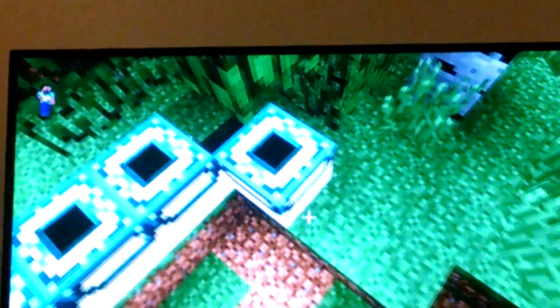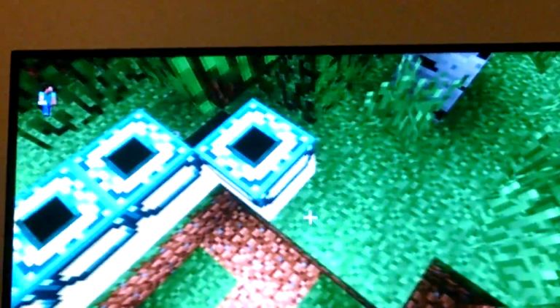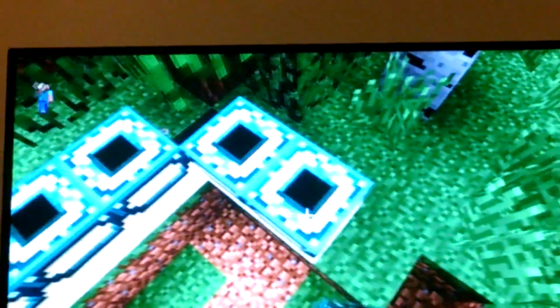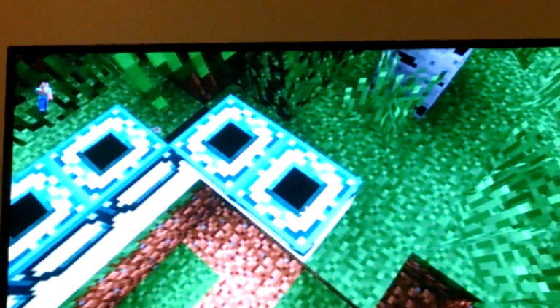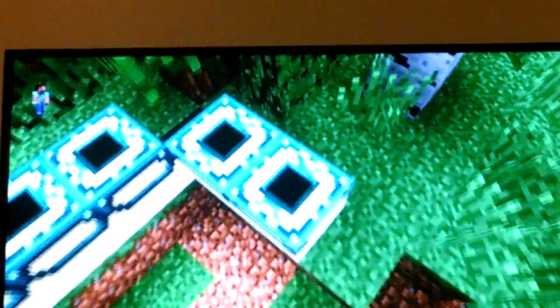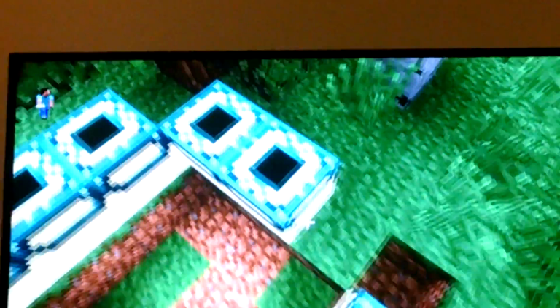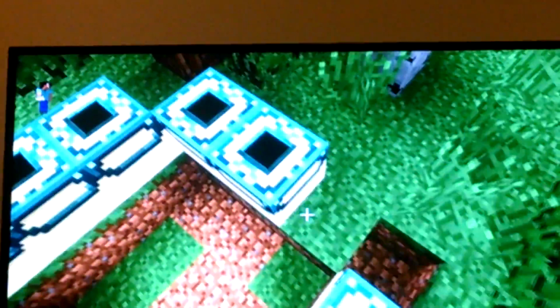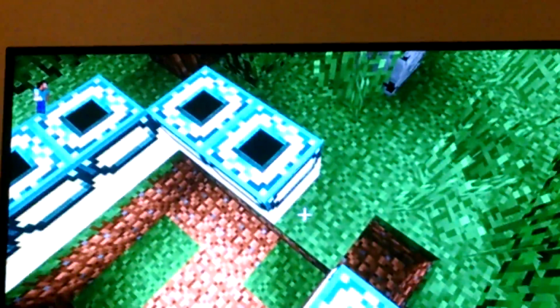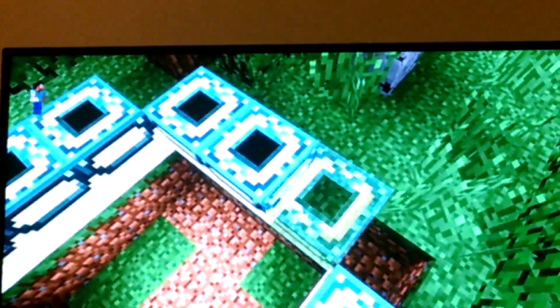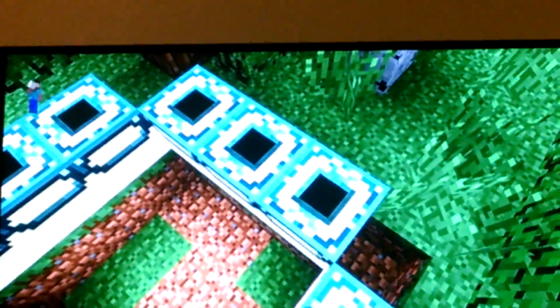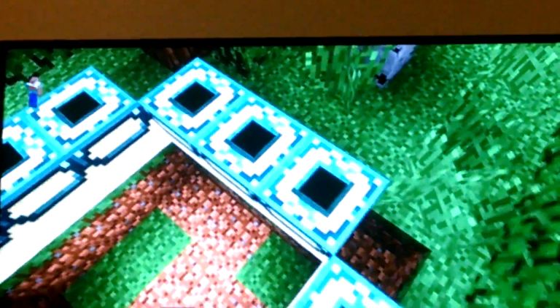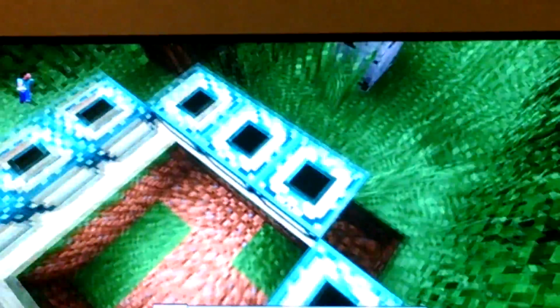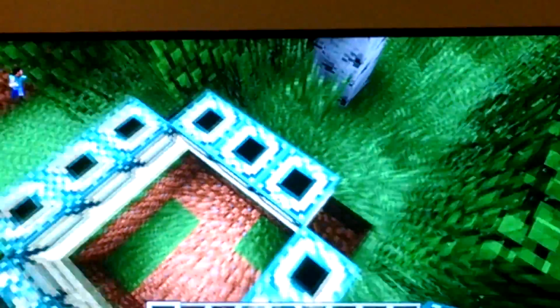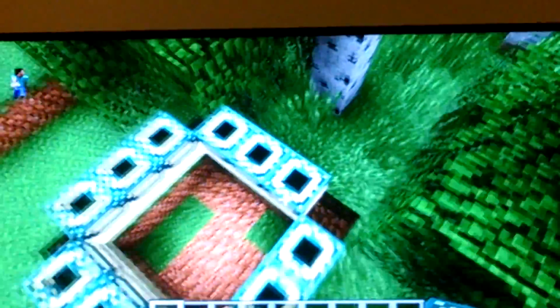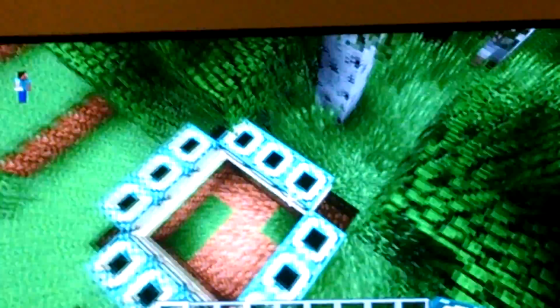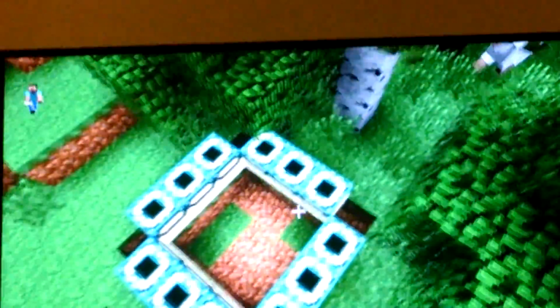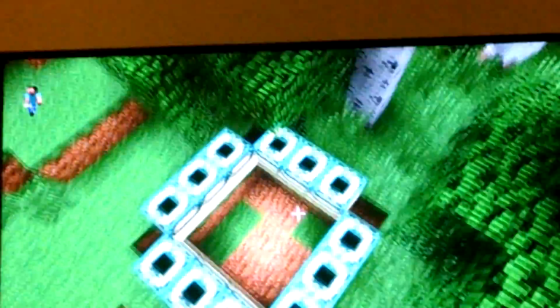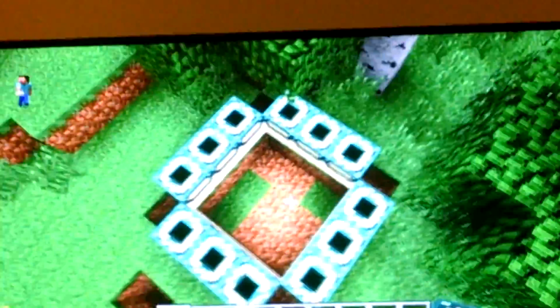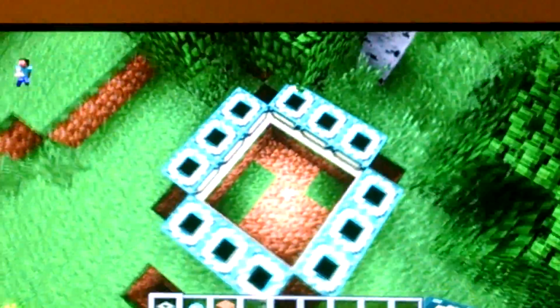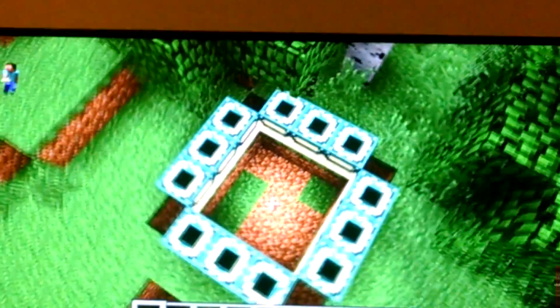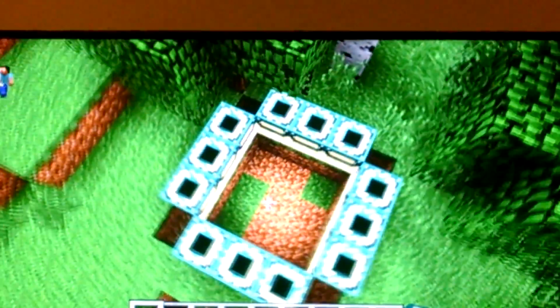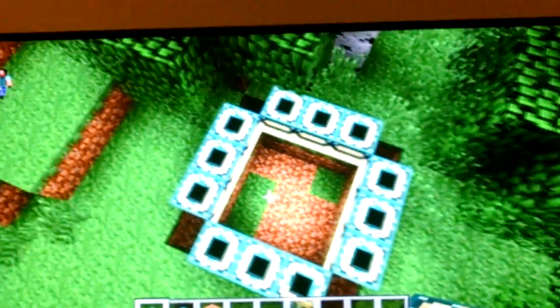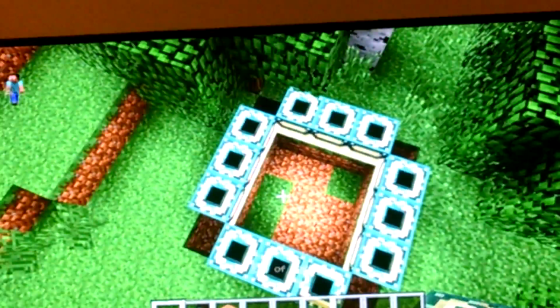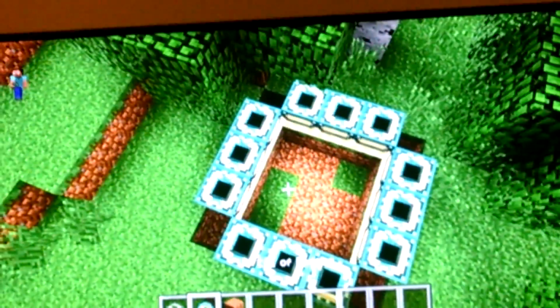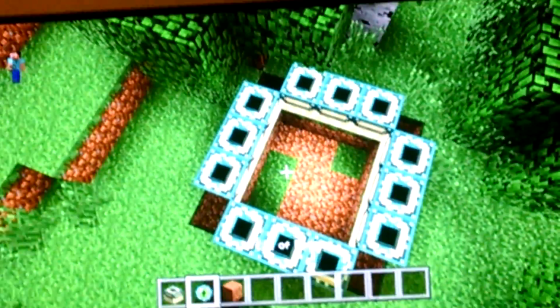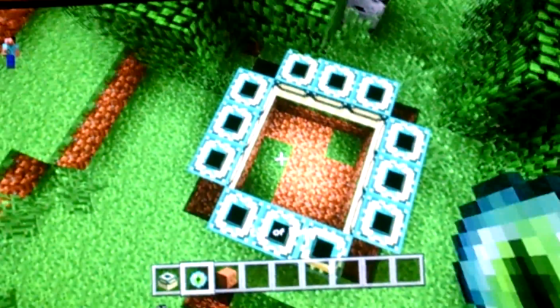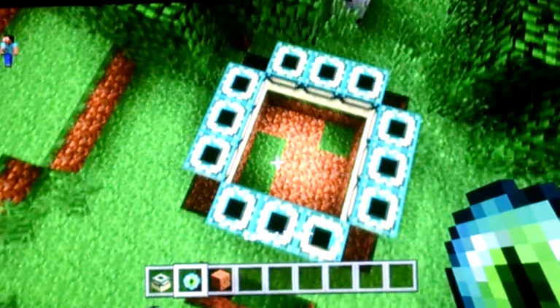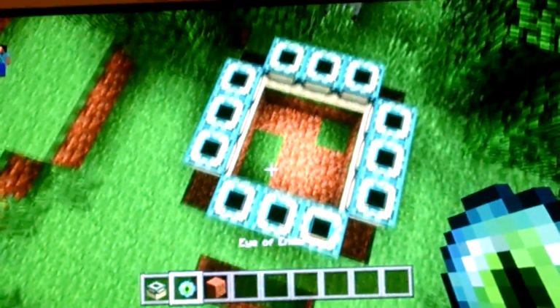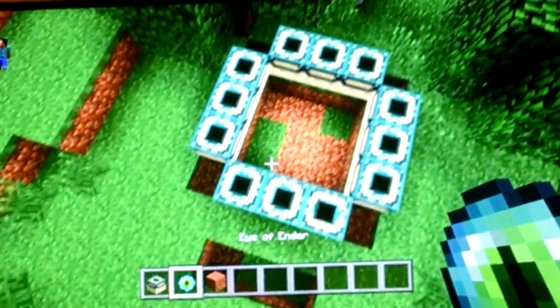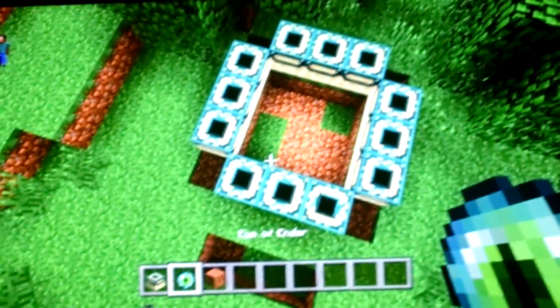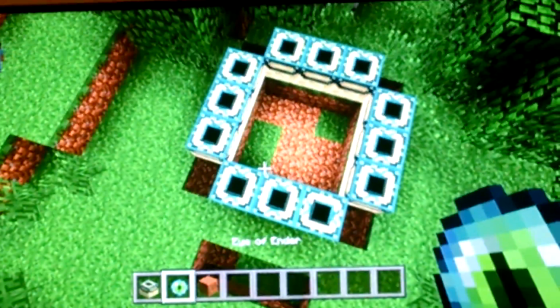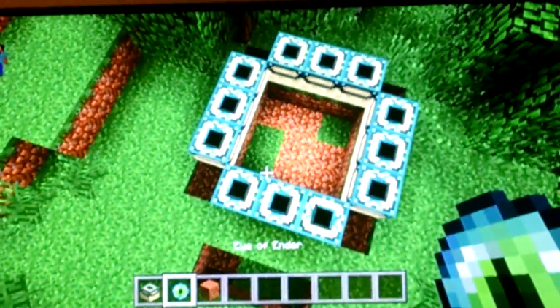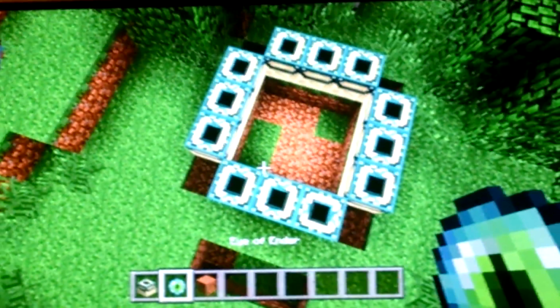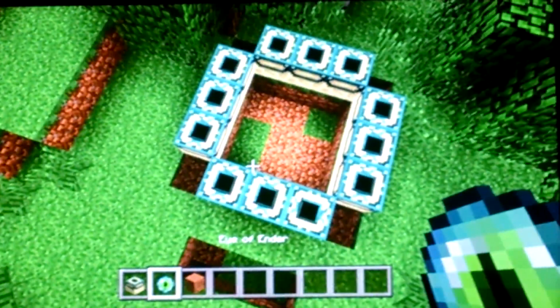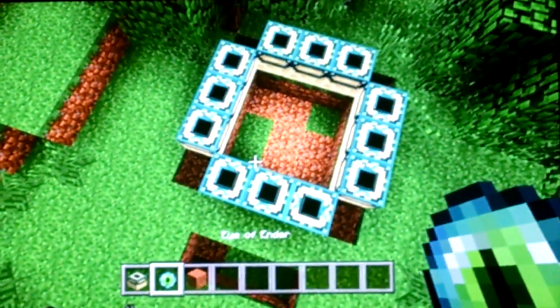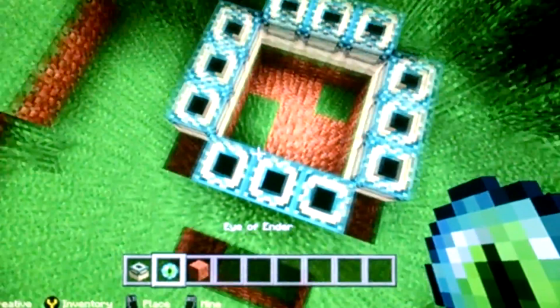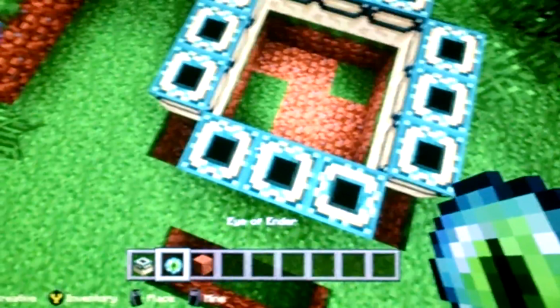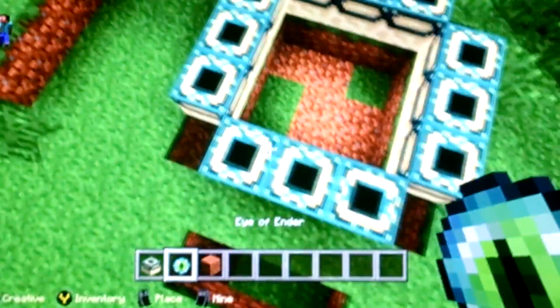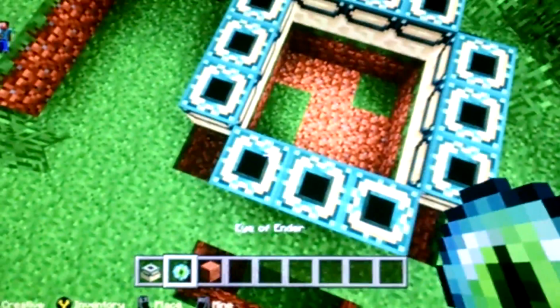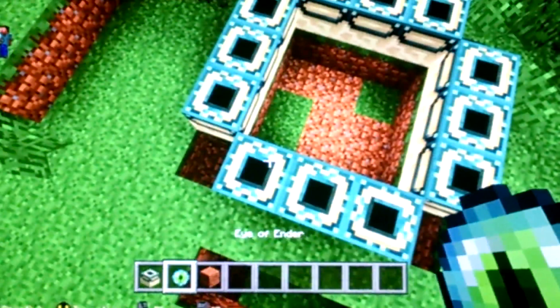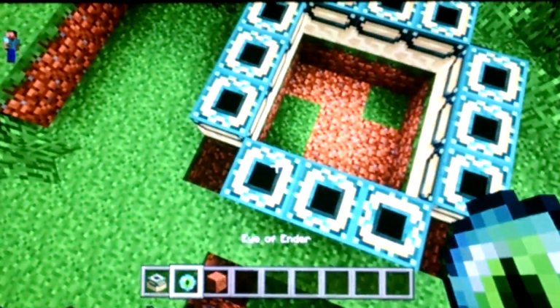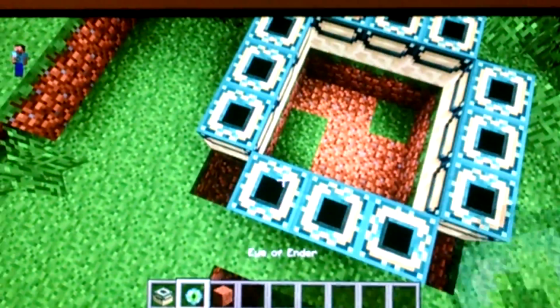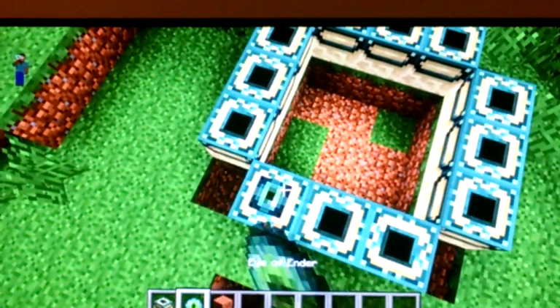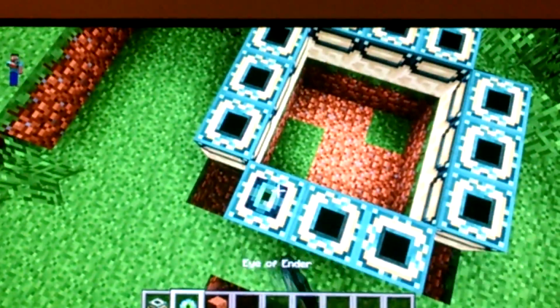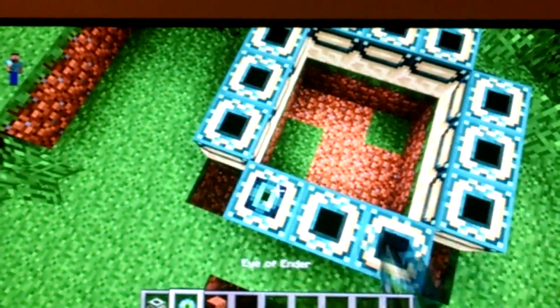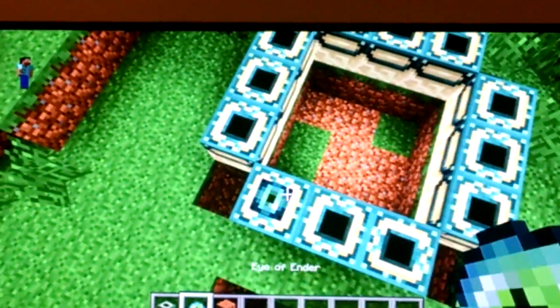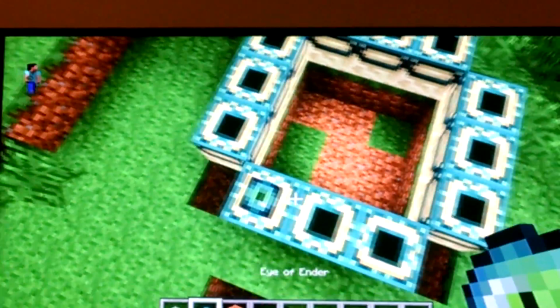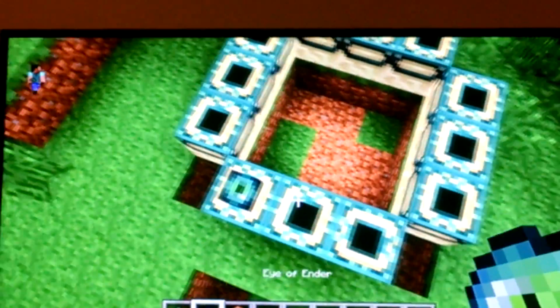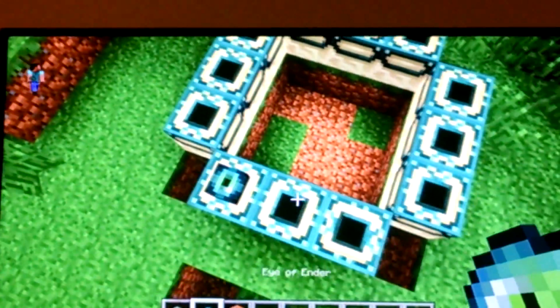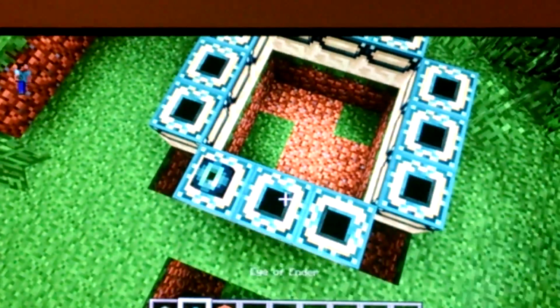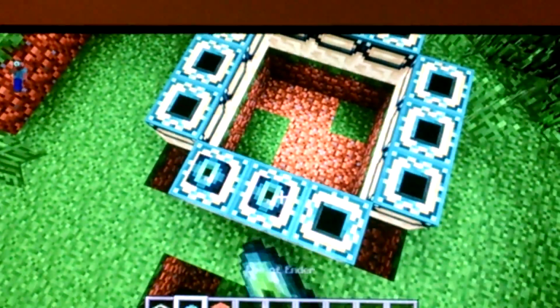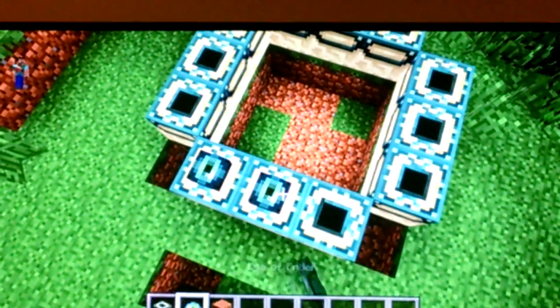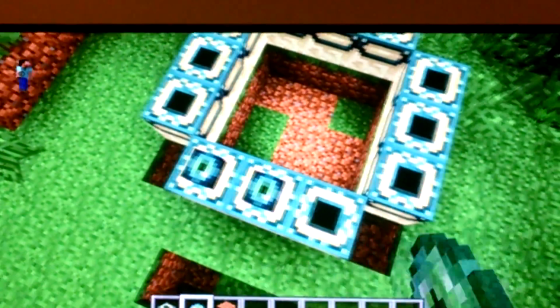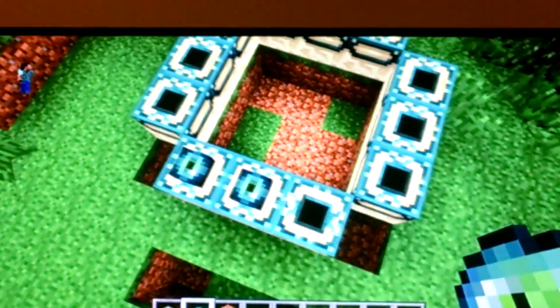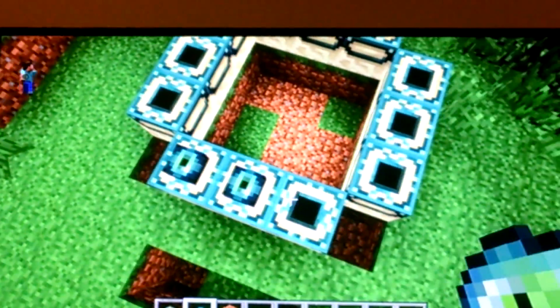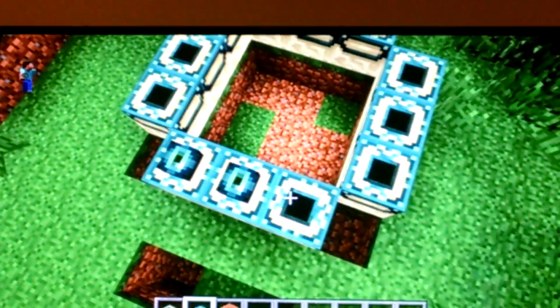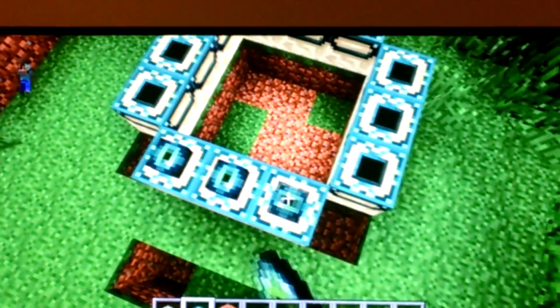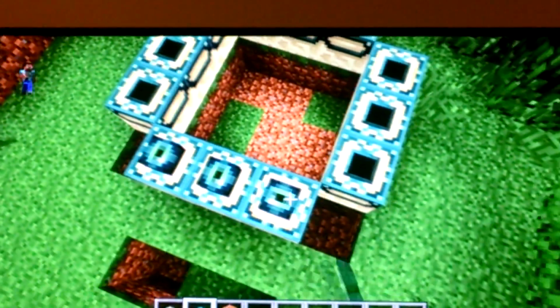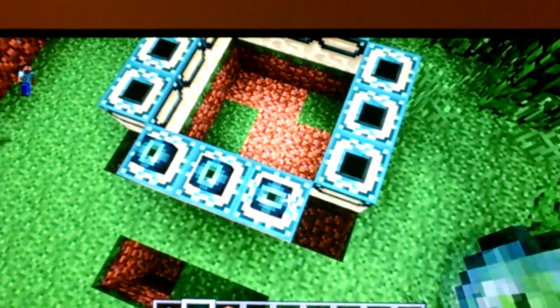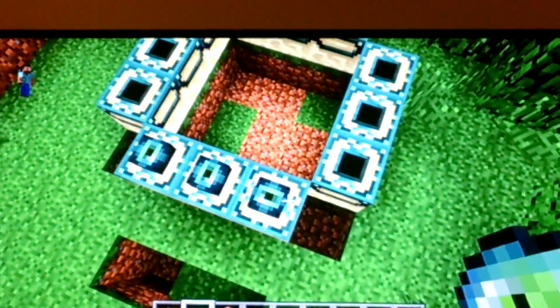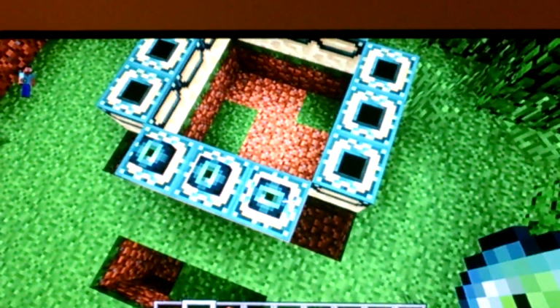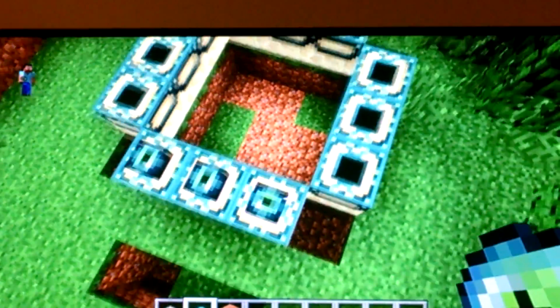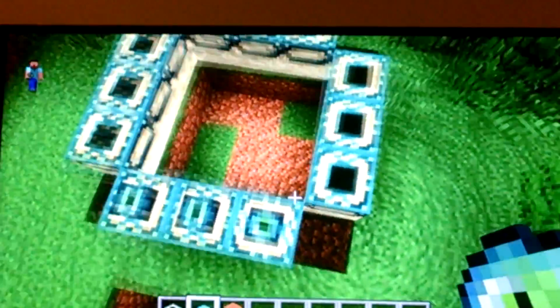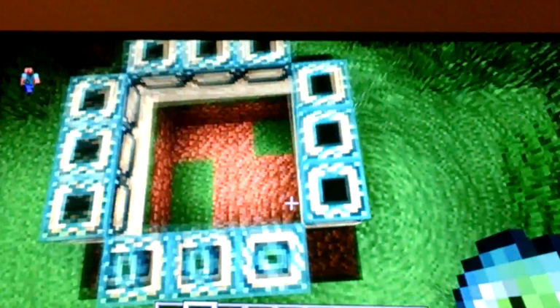It should look like that, and then you get the Eye of Ender and you want to put it on every single one of the frame blocks.